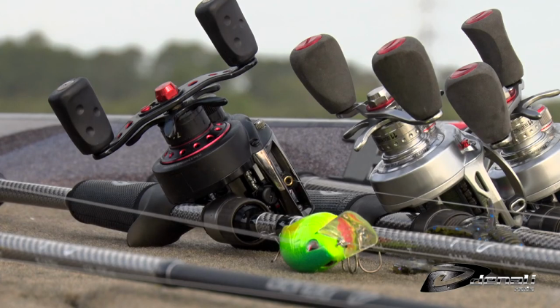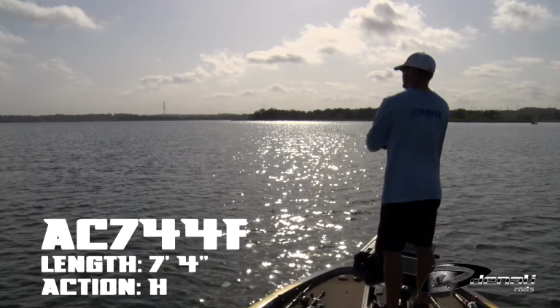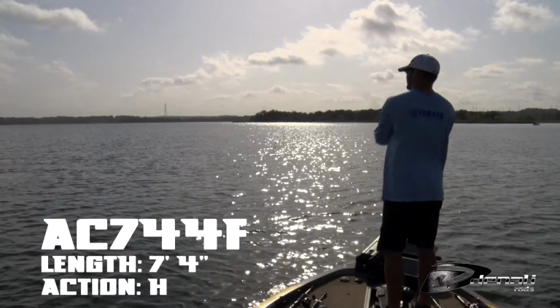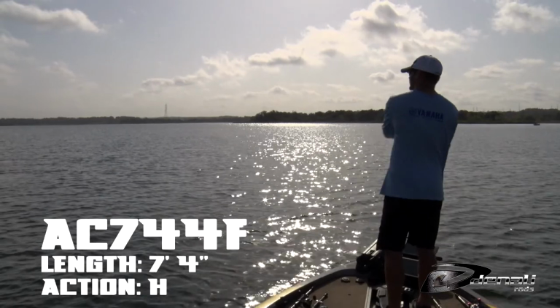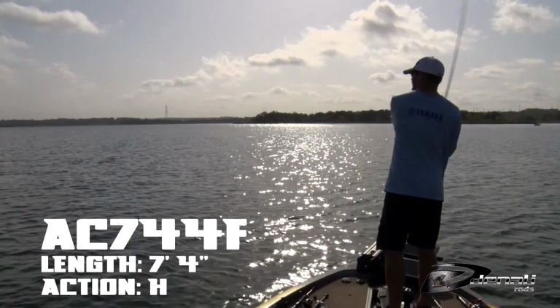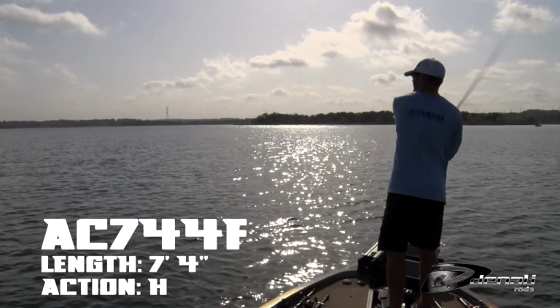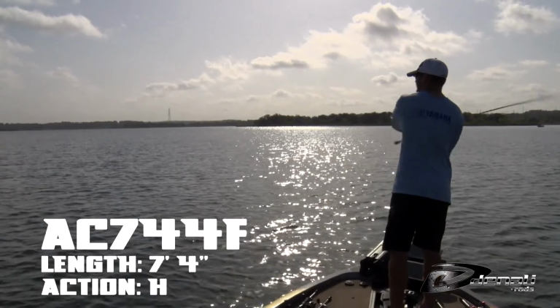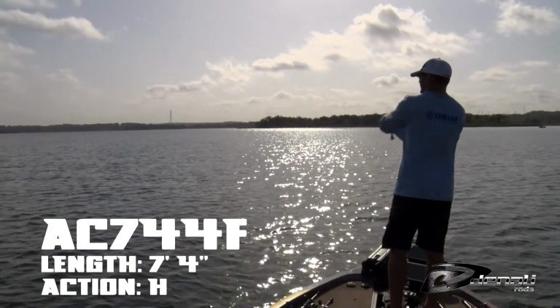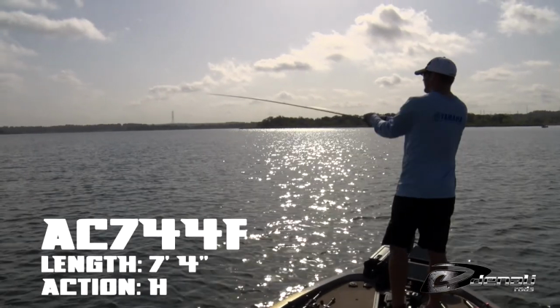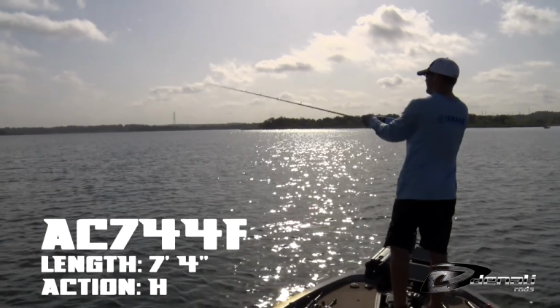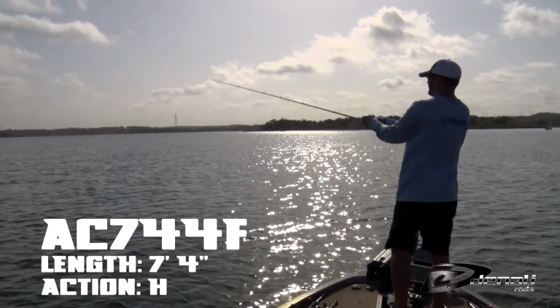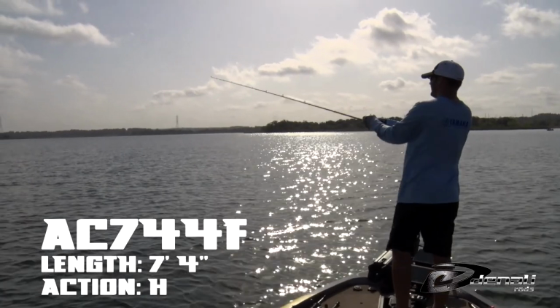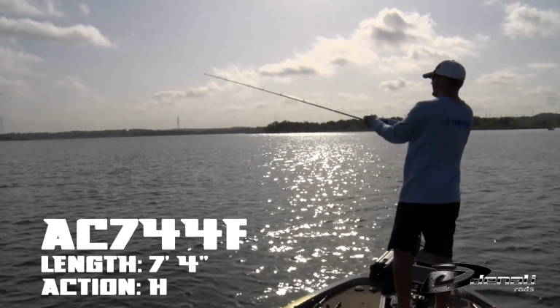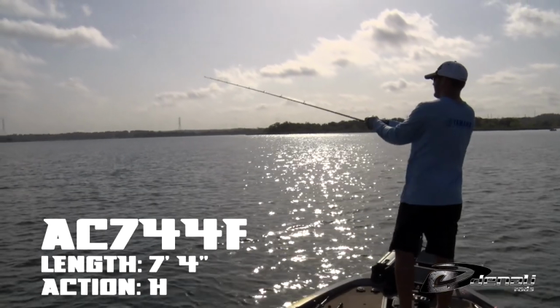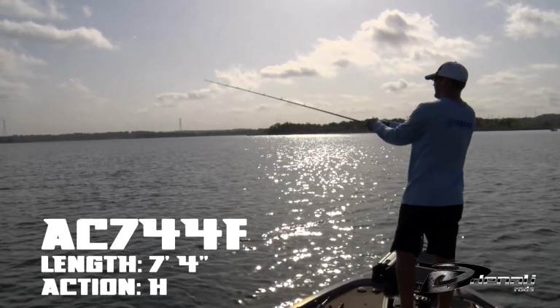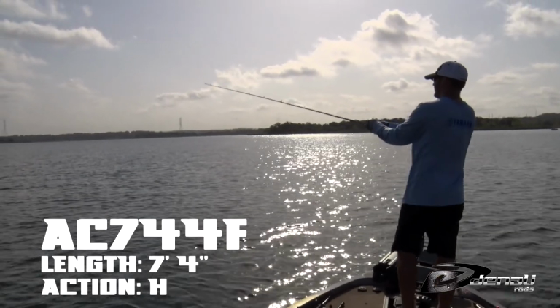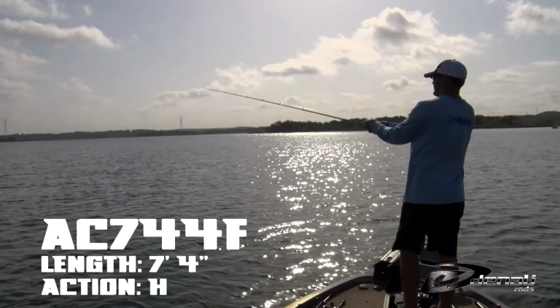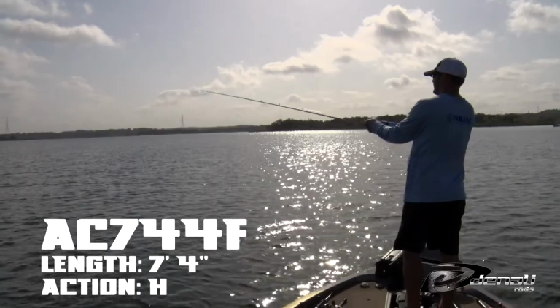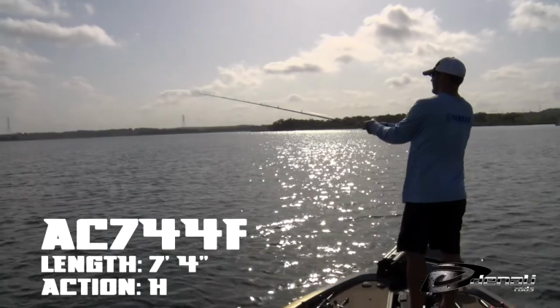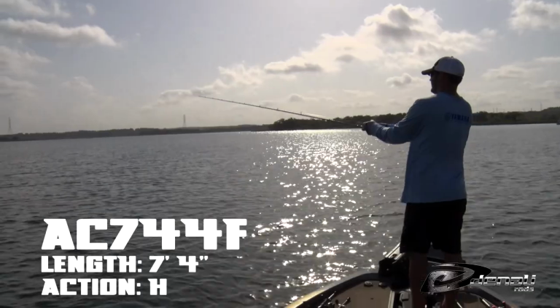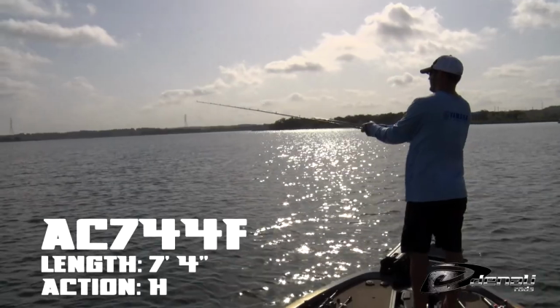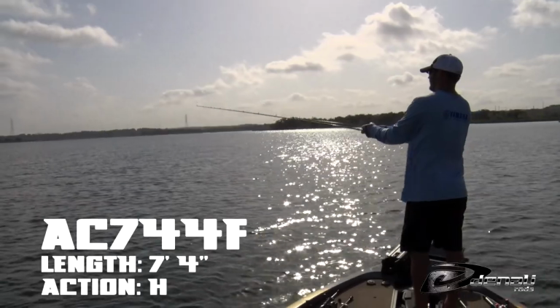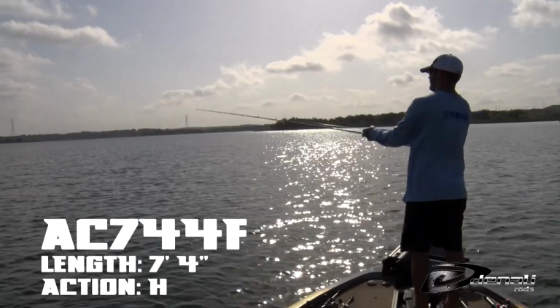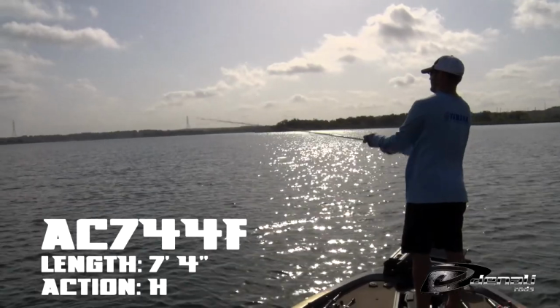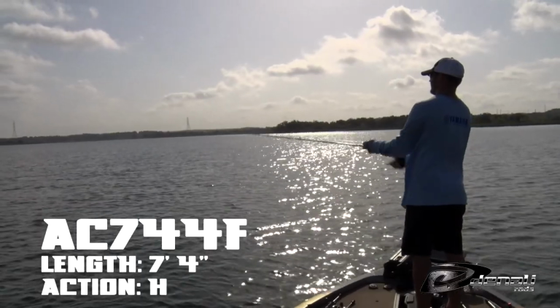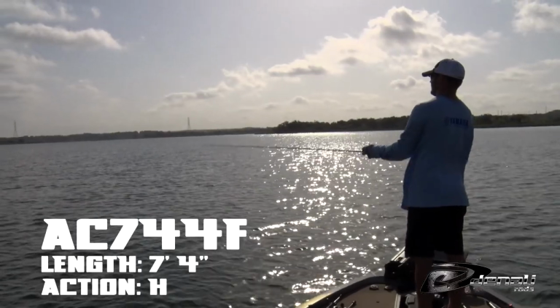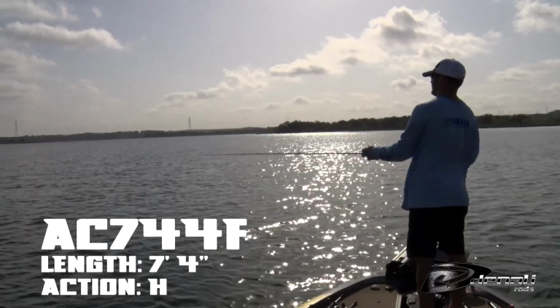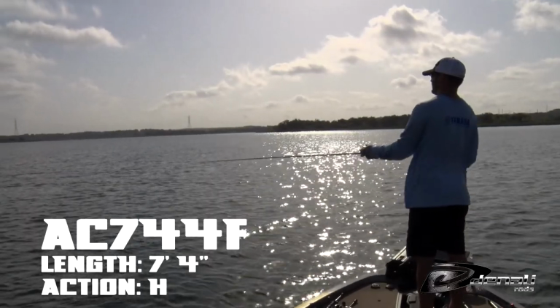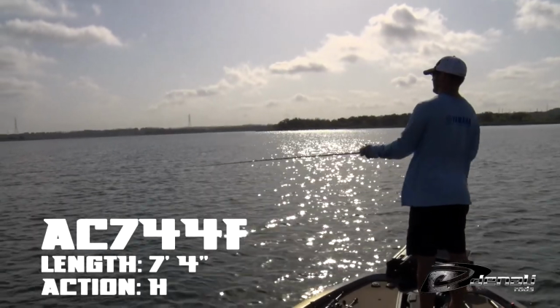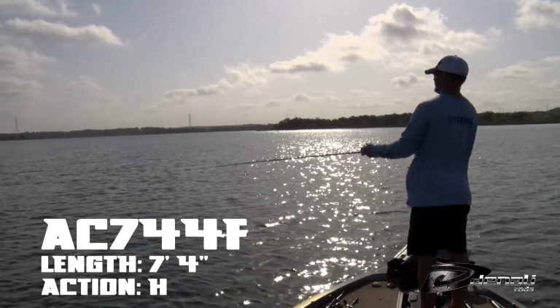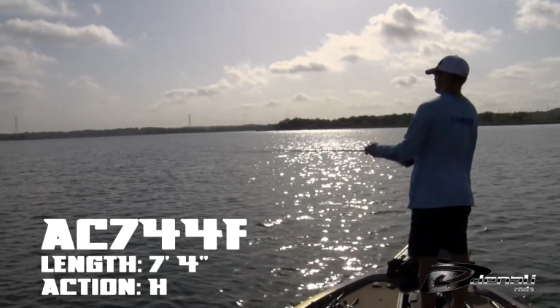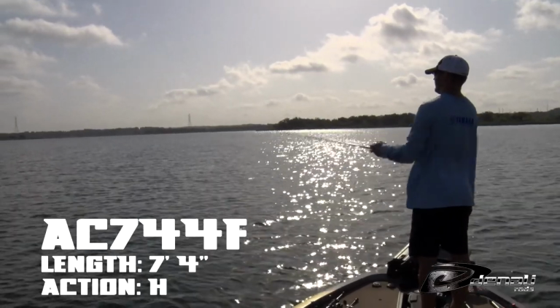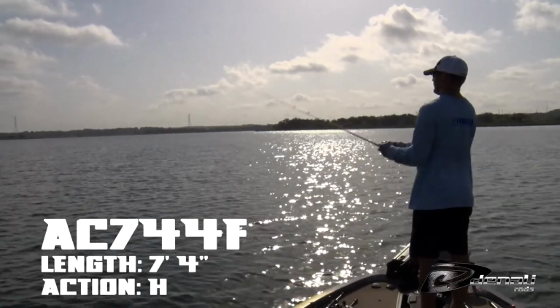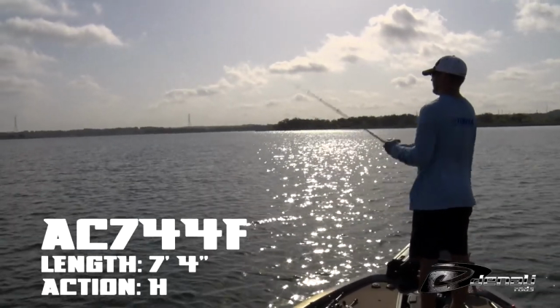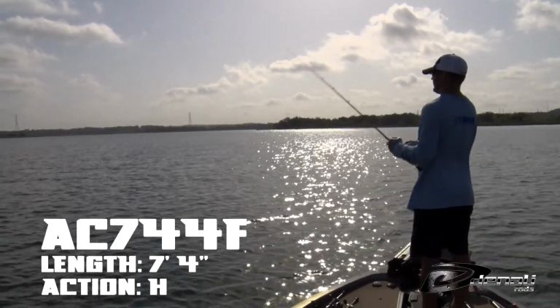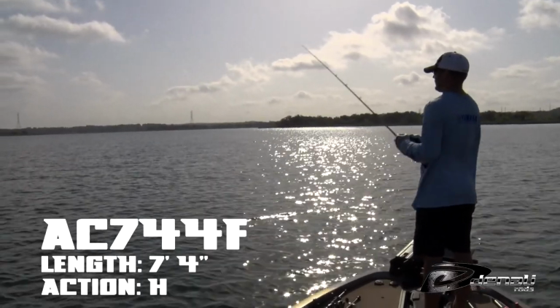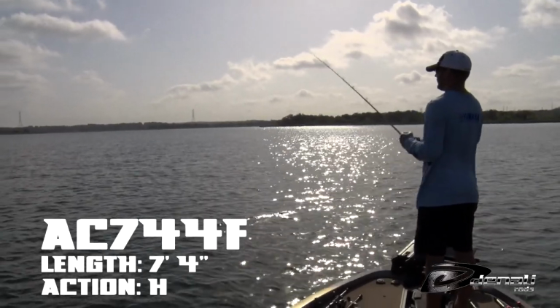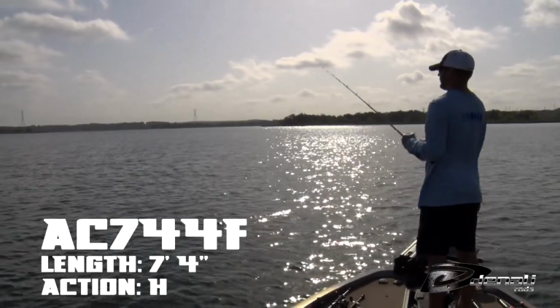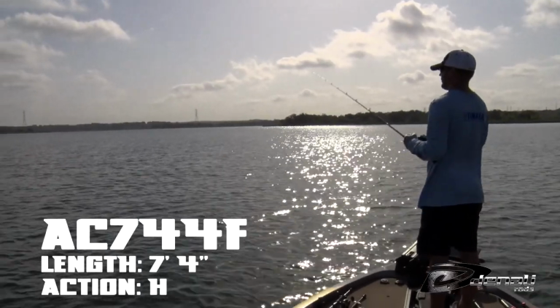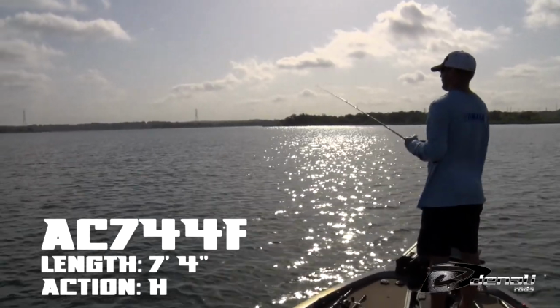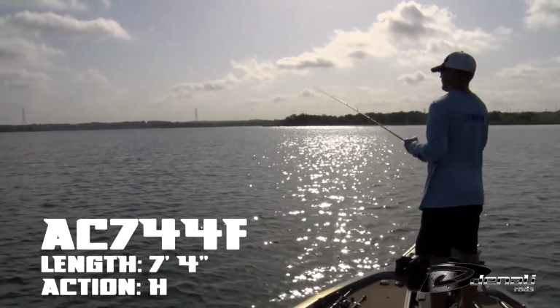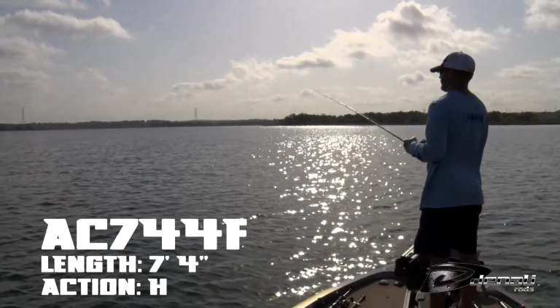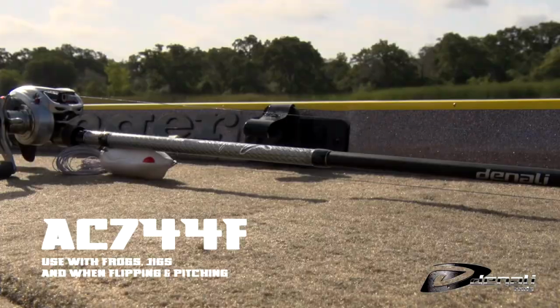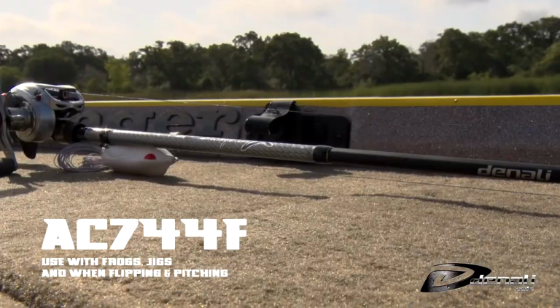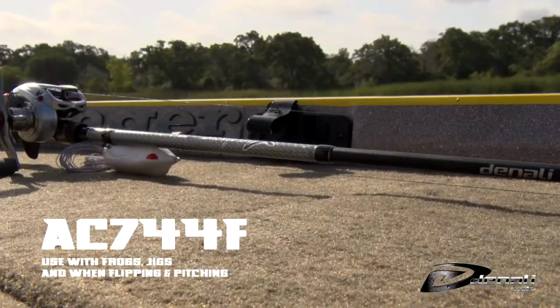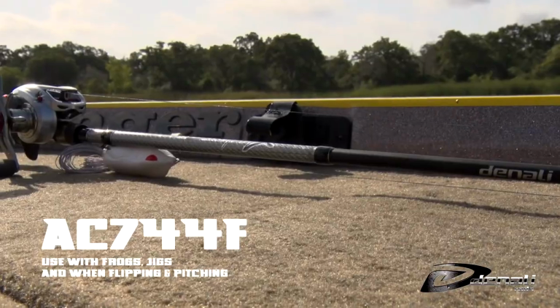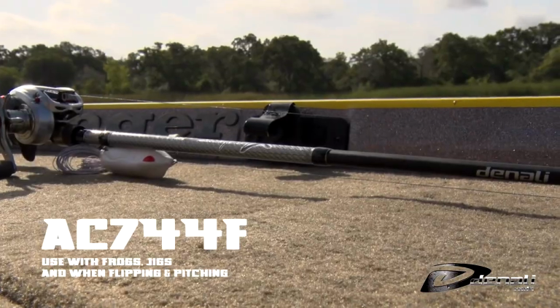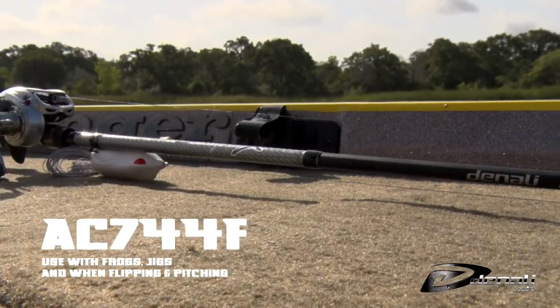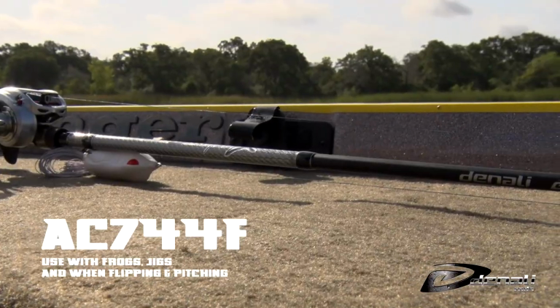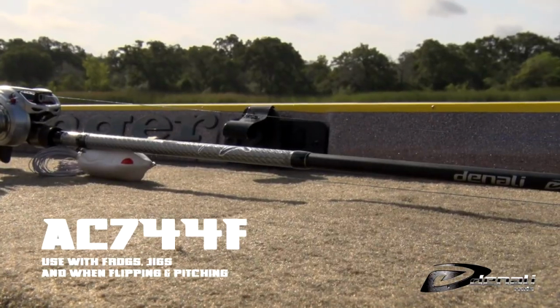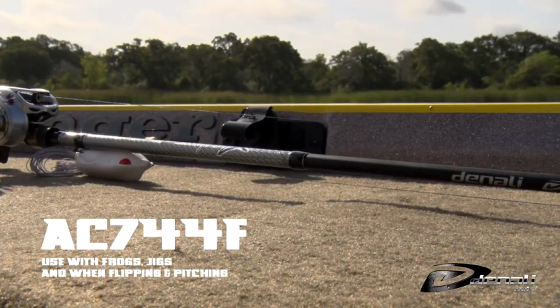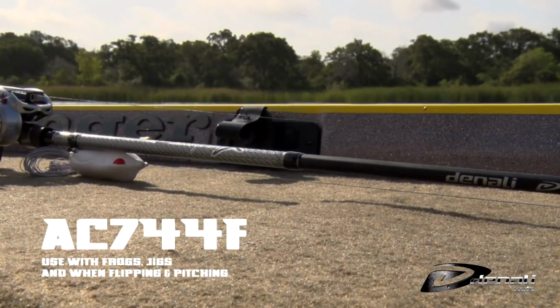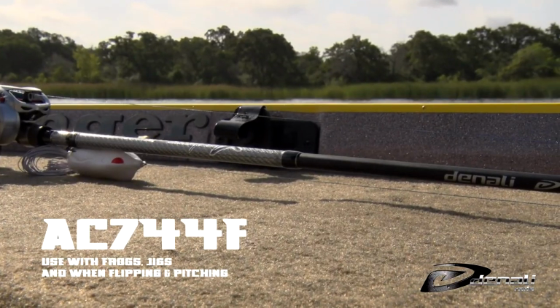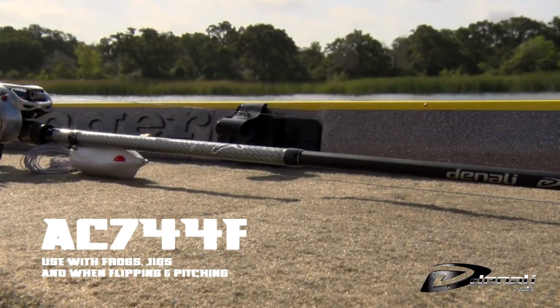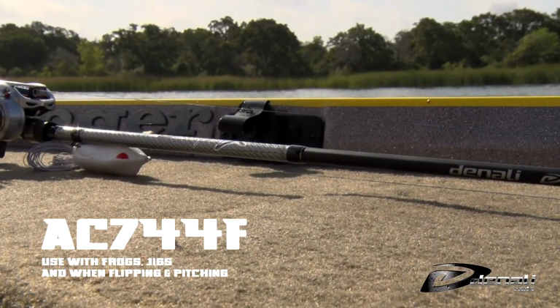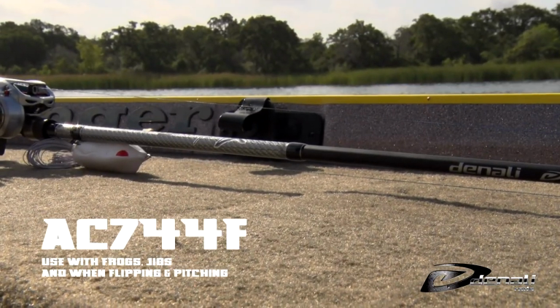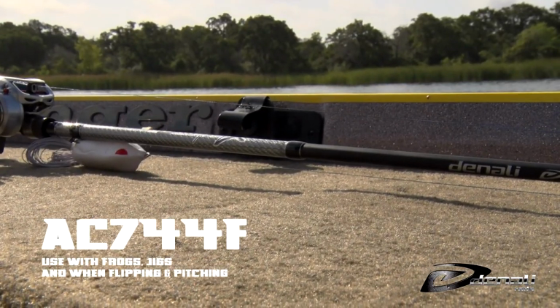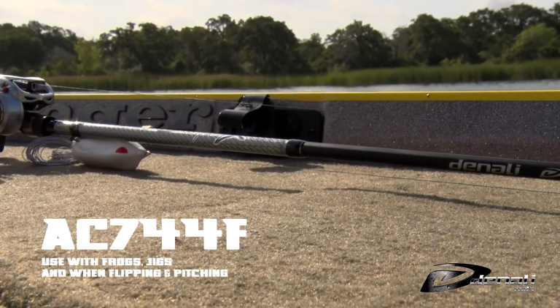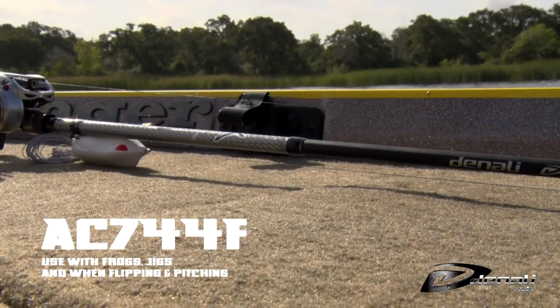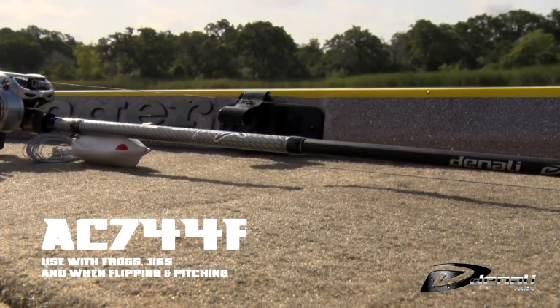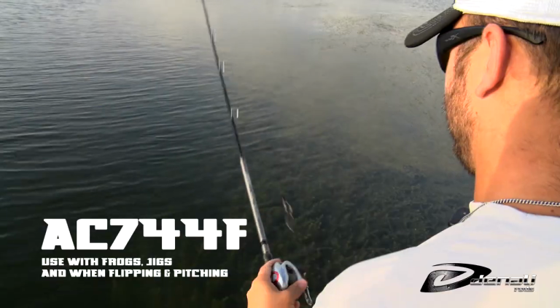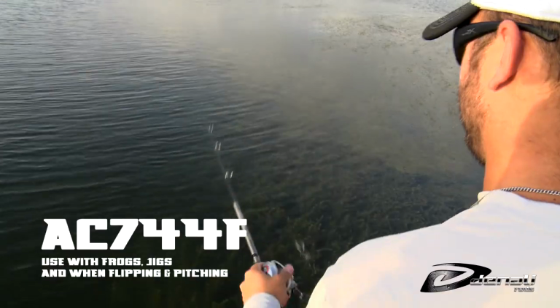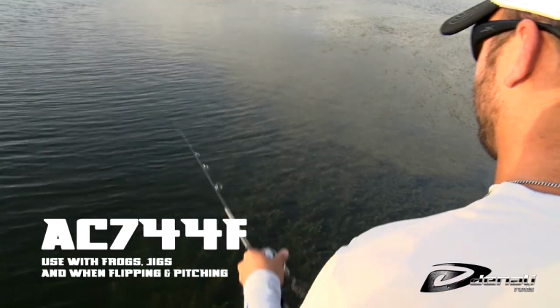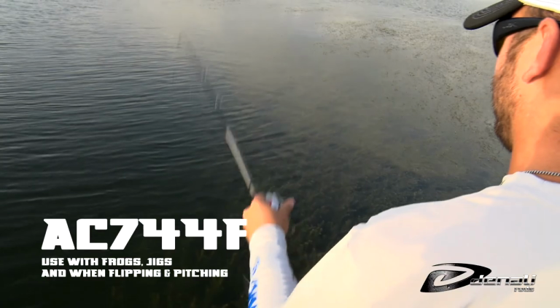Our third and final suggestion is the AC744F. This rod is great for frogs, jigs, and any pitching situations you might encounter.